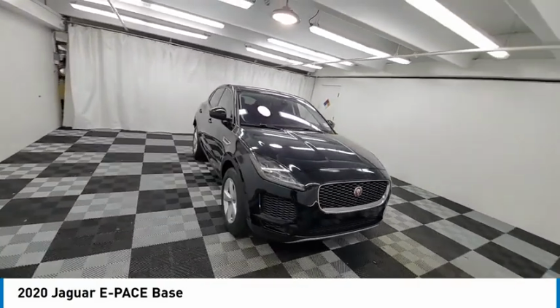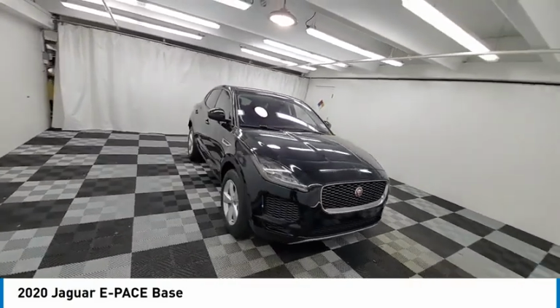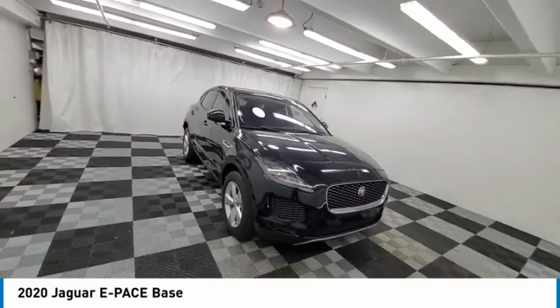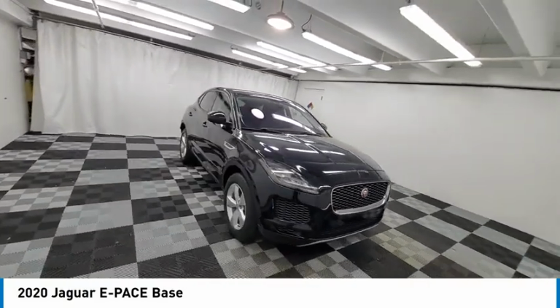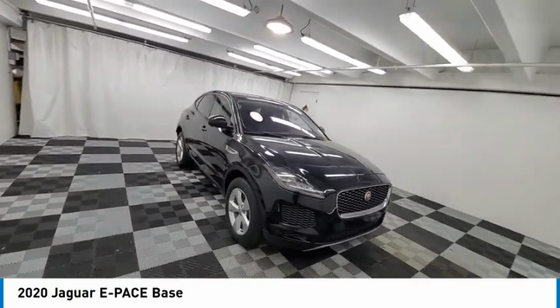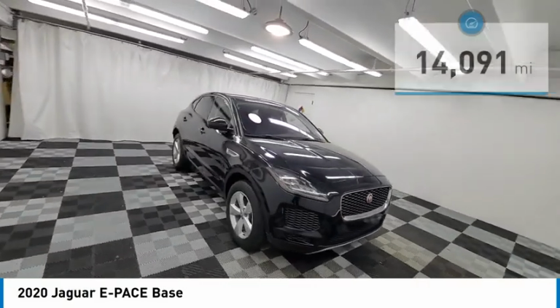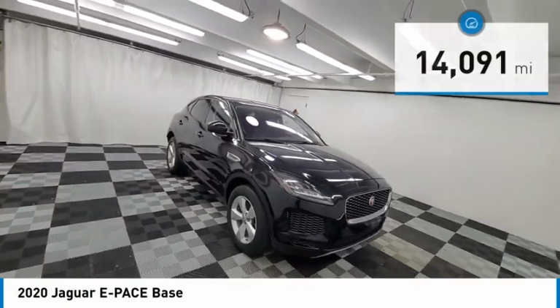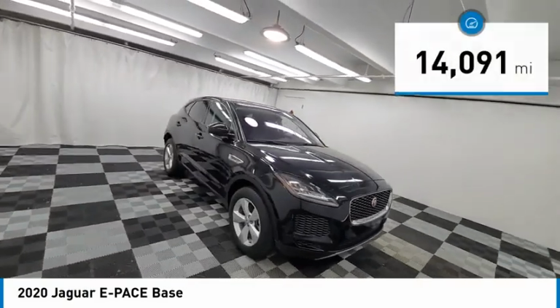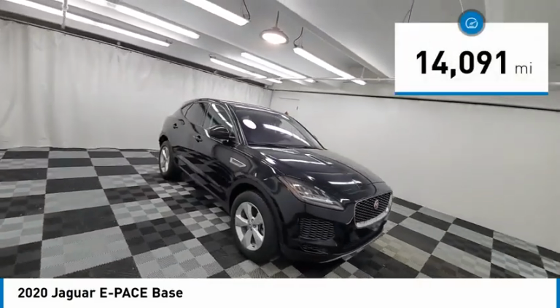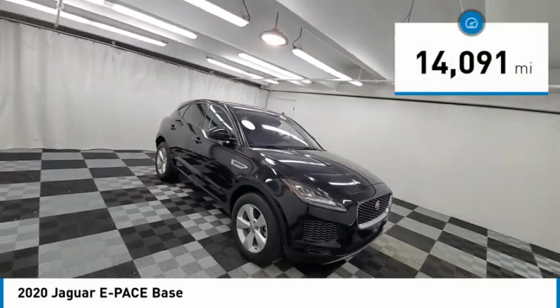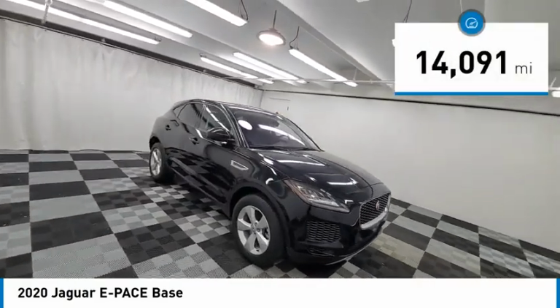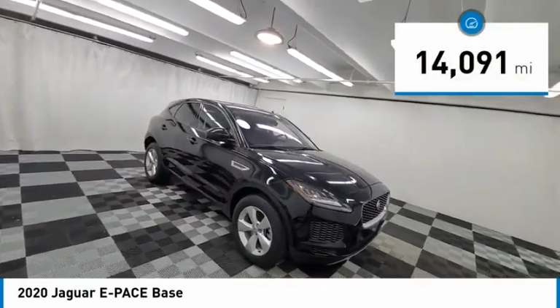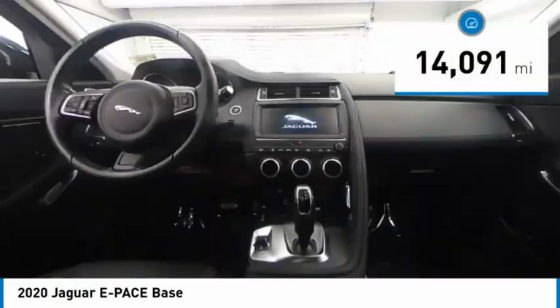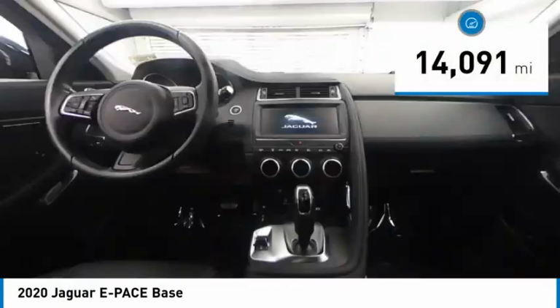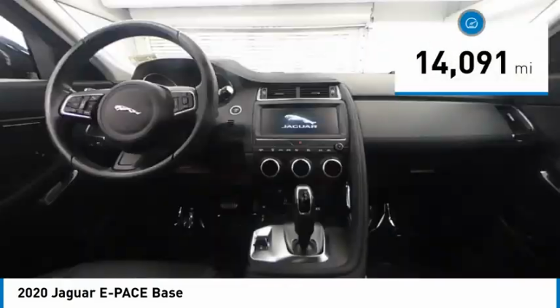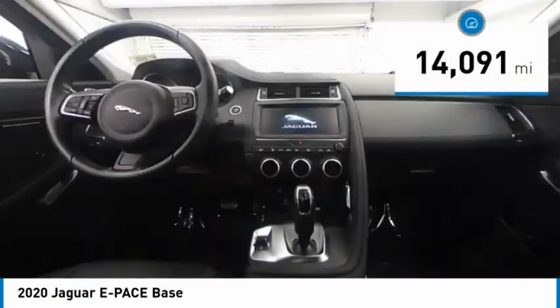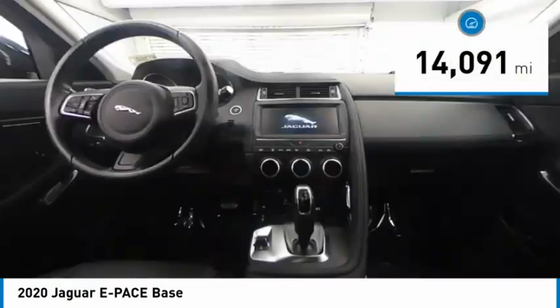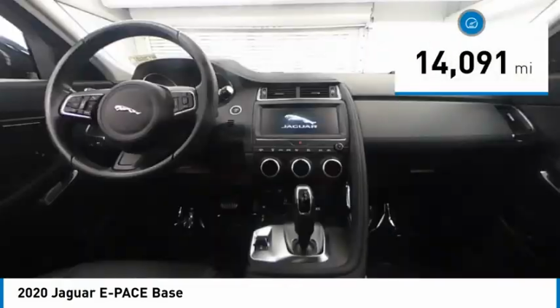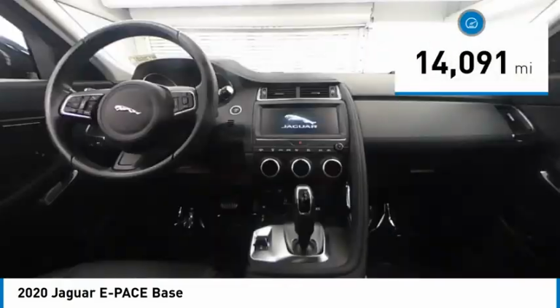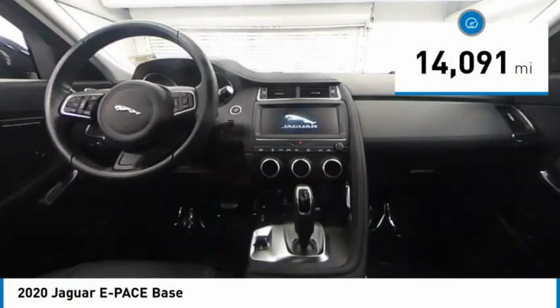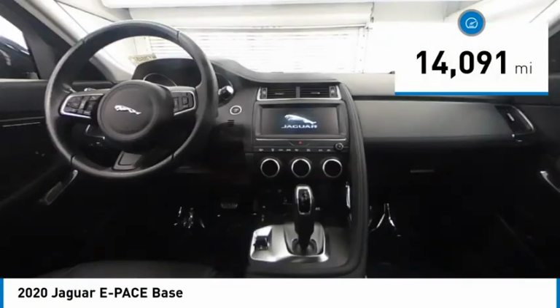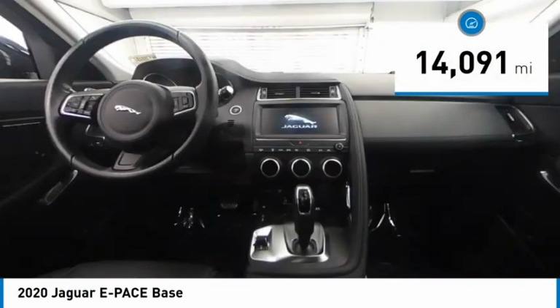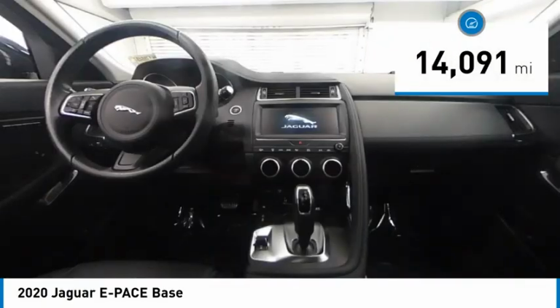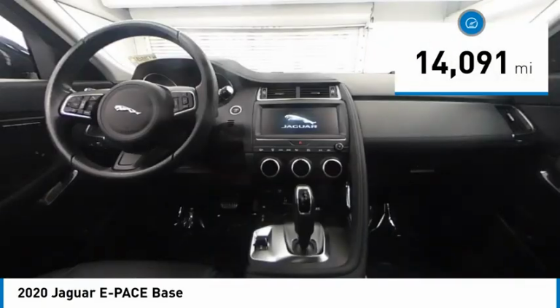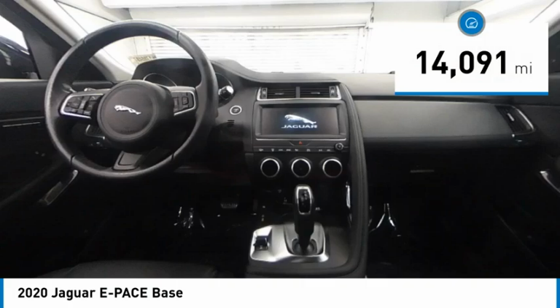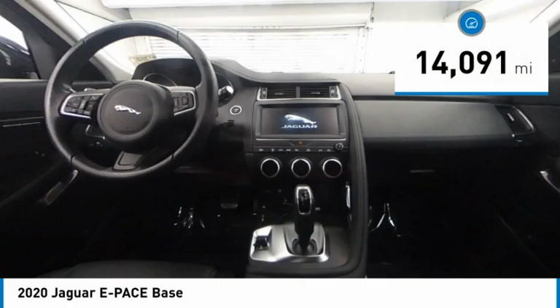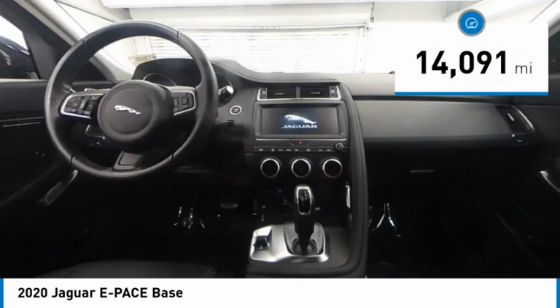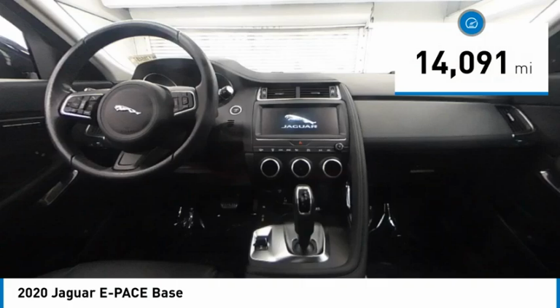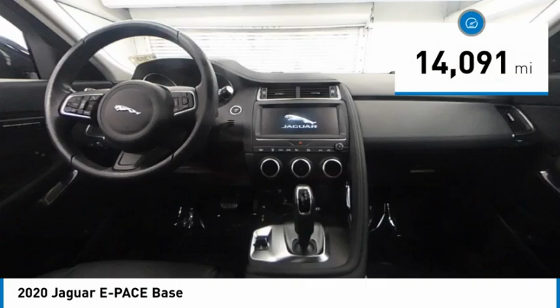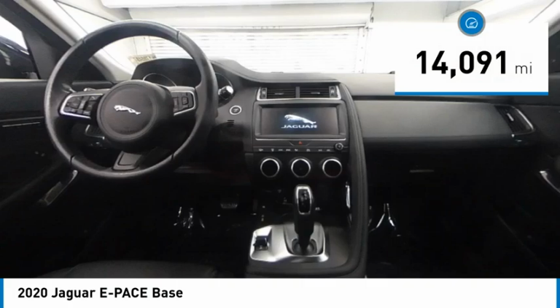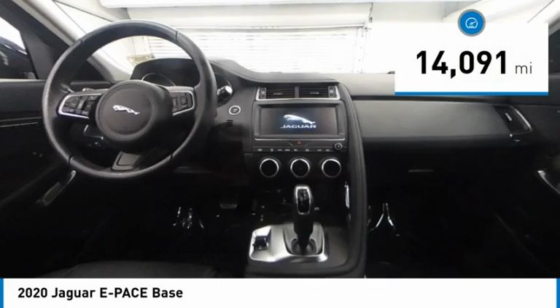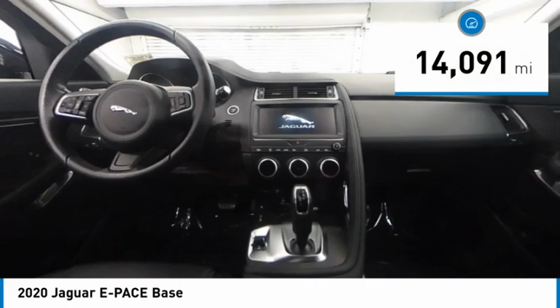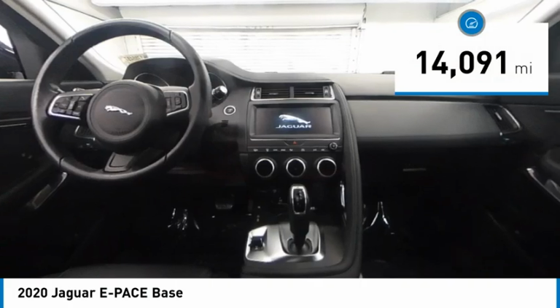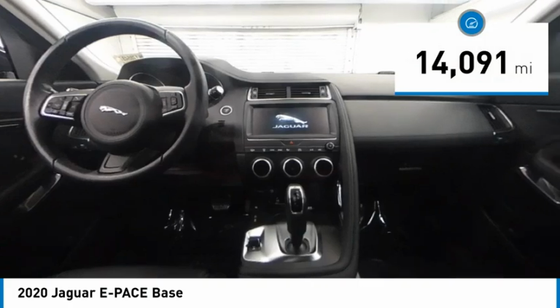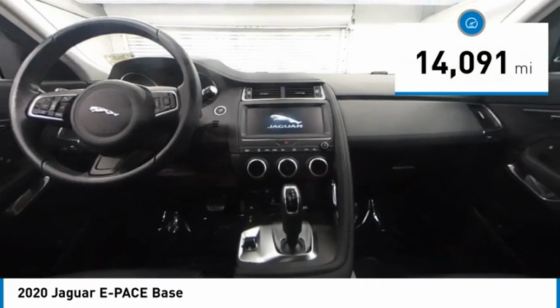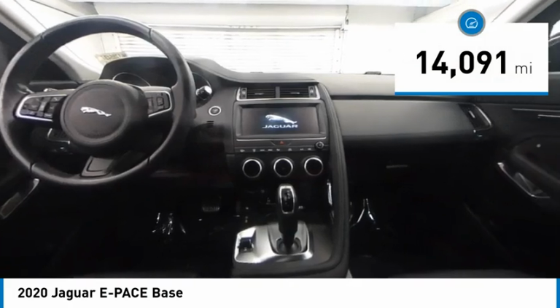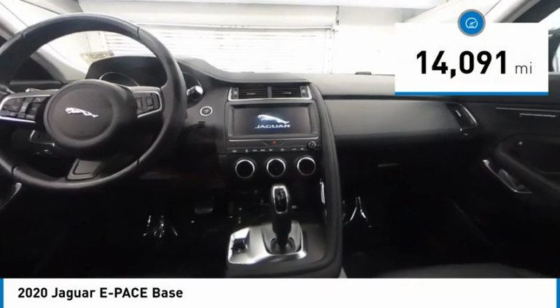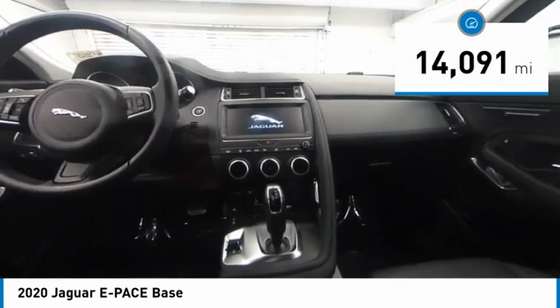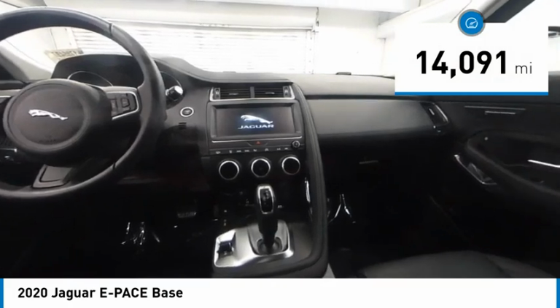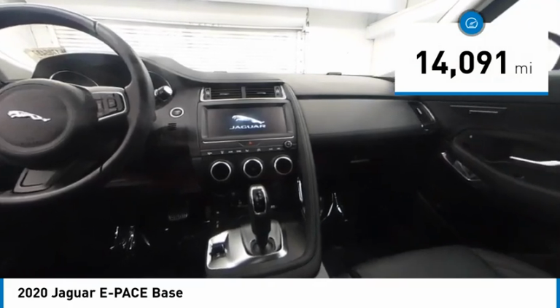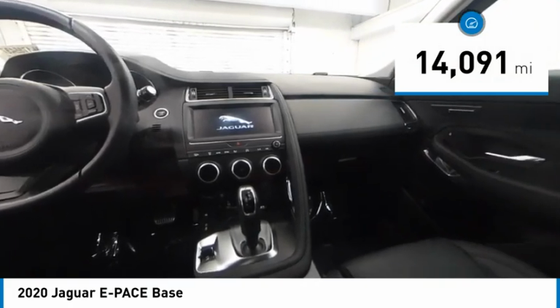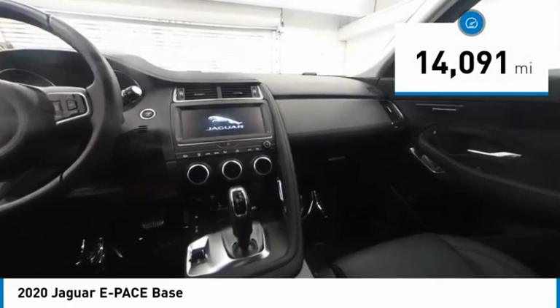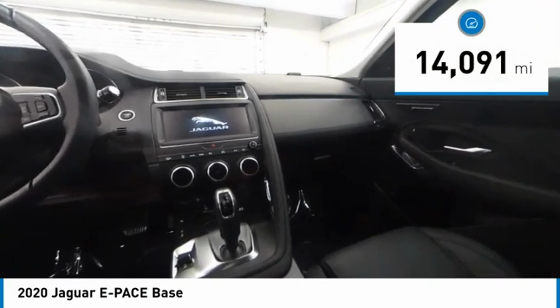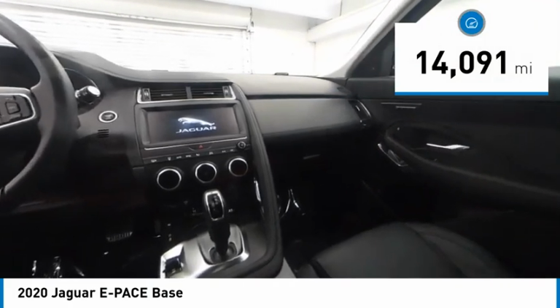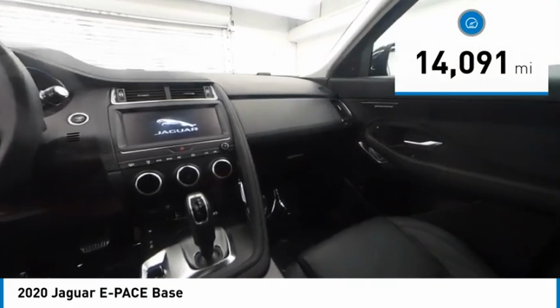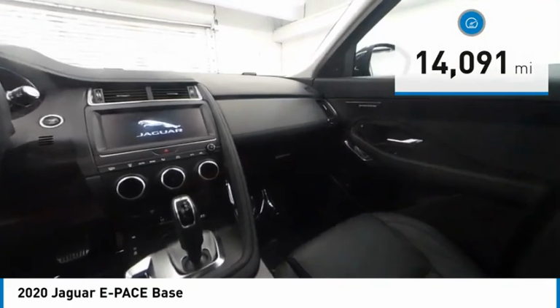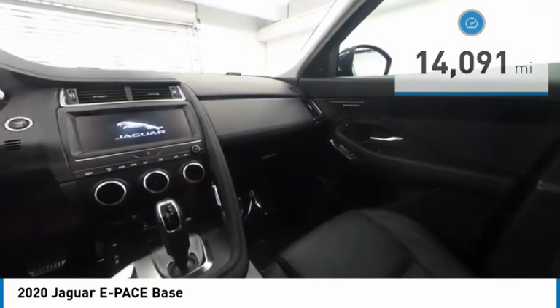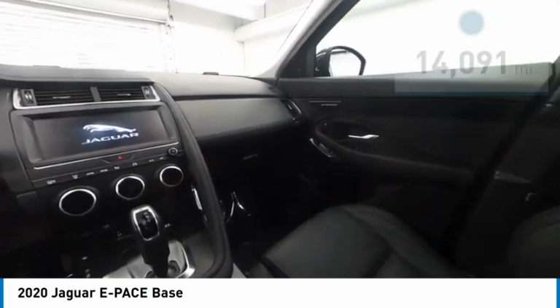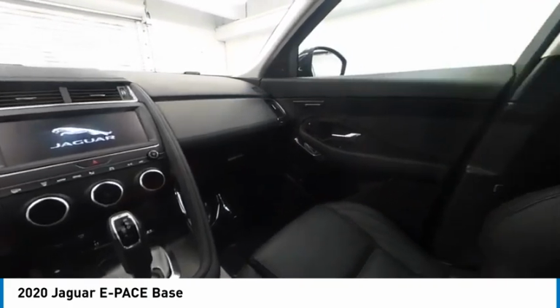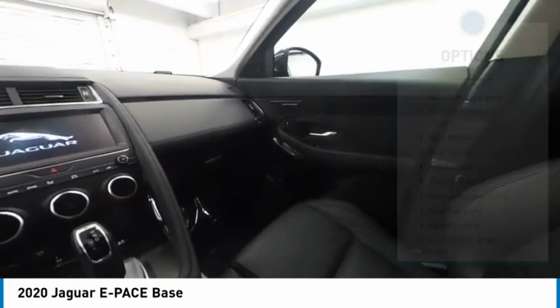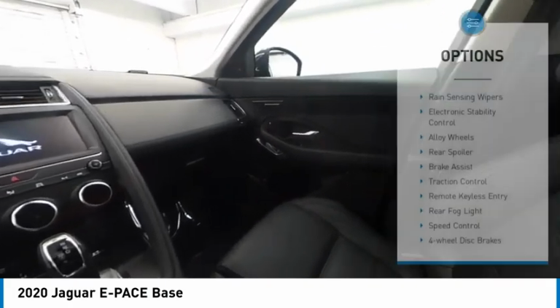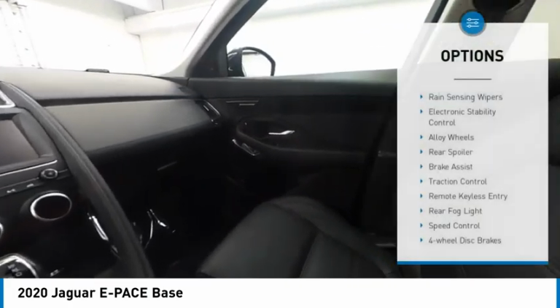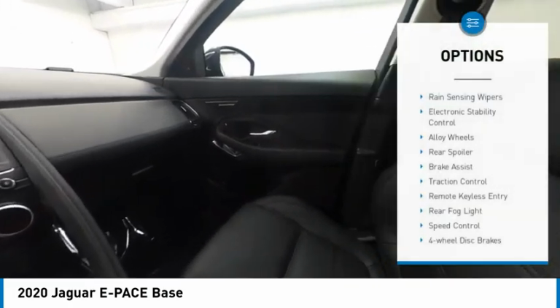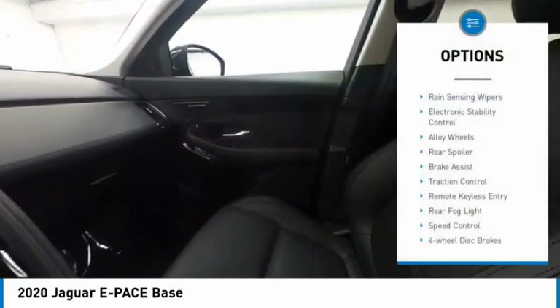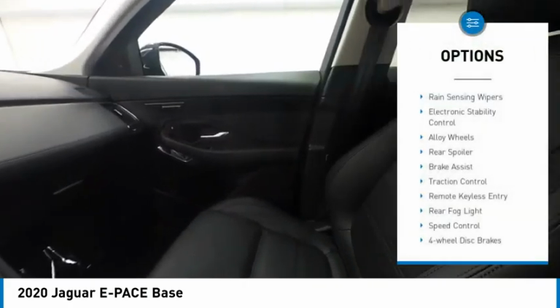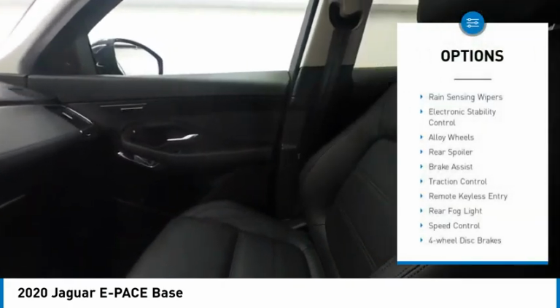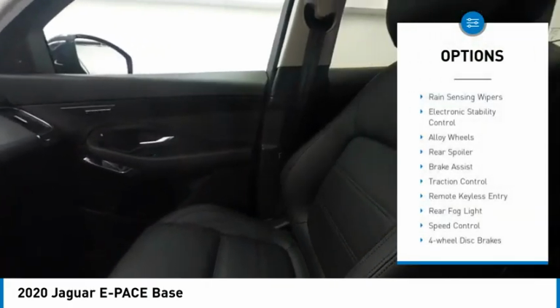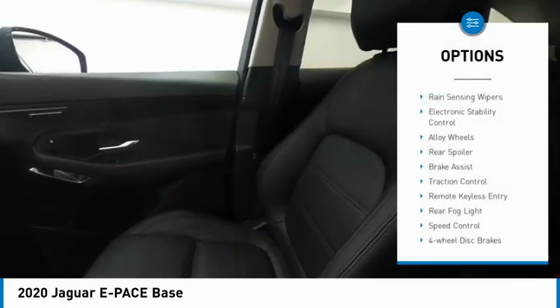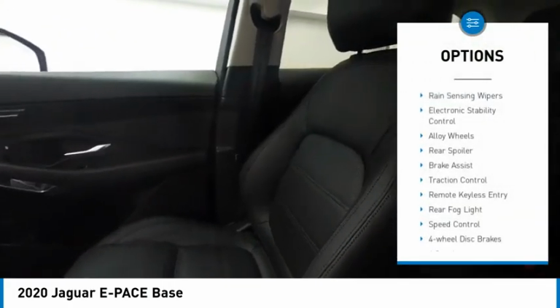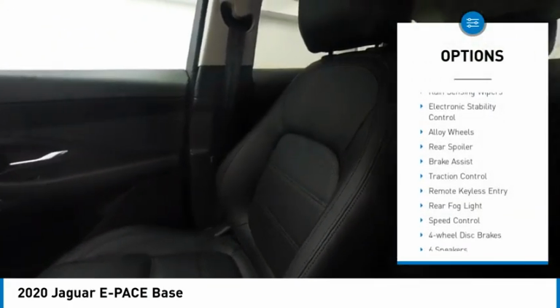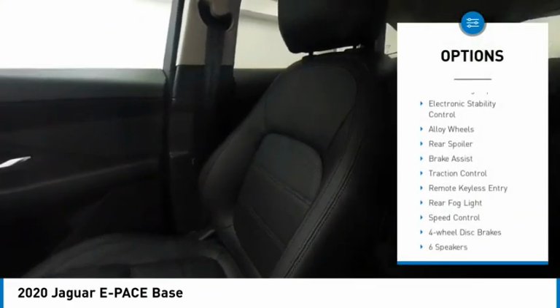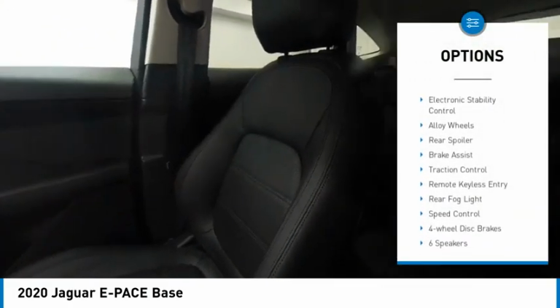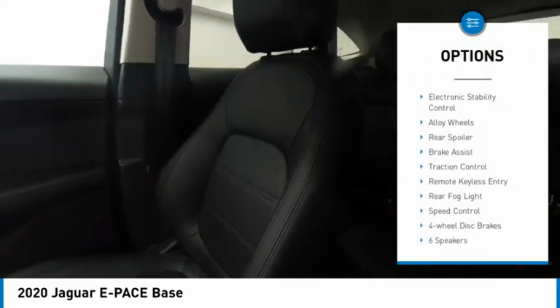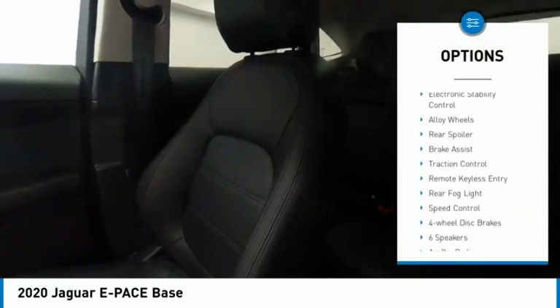This vehicle has less than 15,000 miles. Here are some of this vehicle's great options: rain sensing wipers,